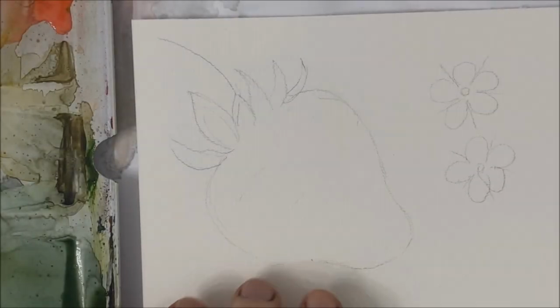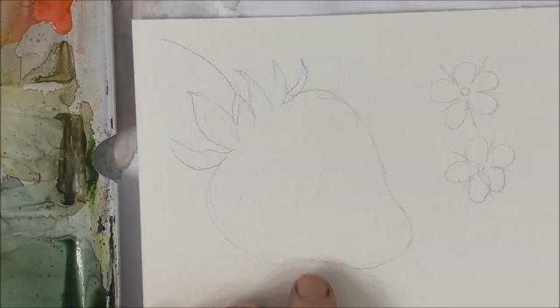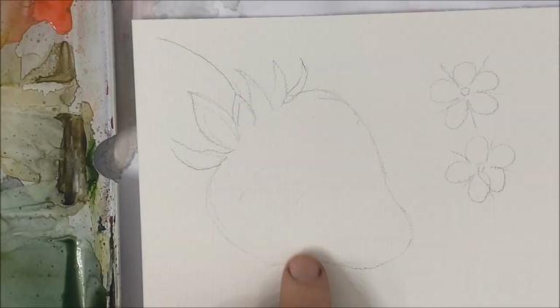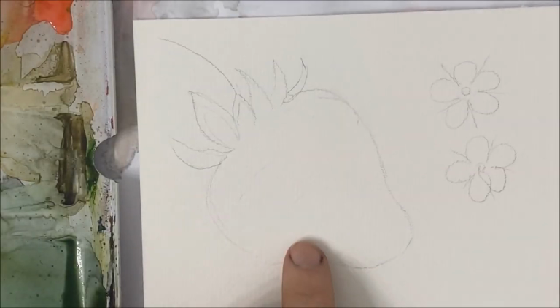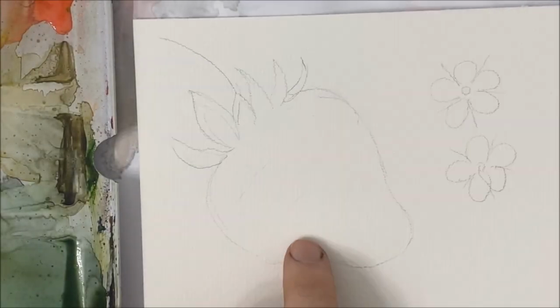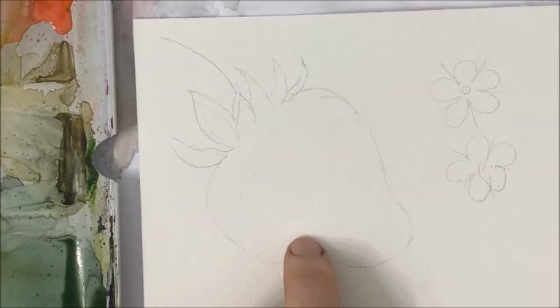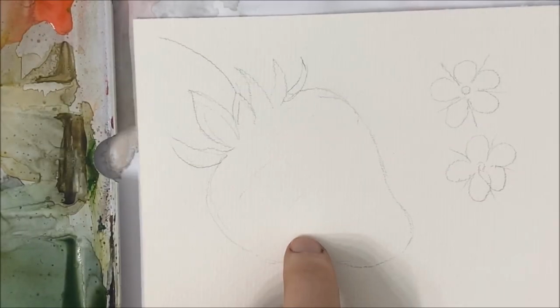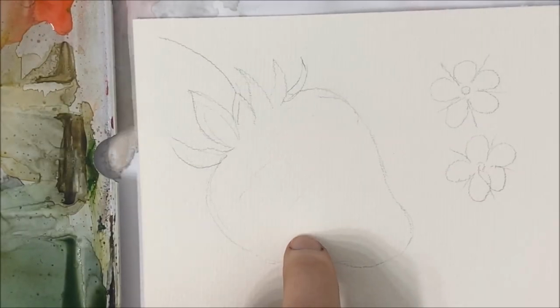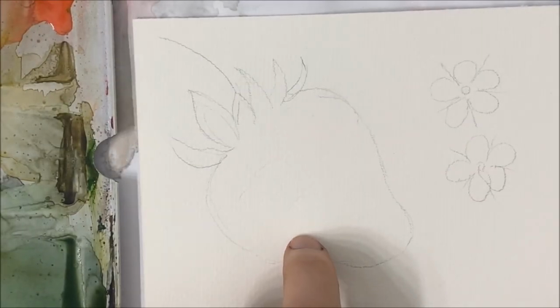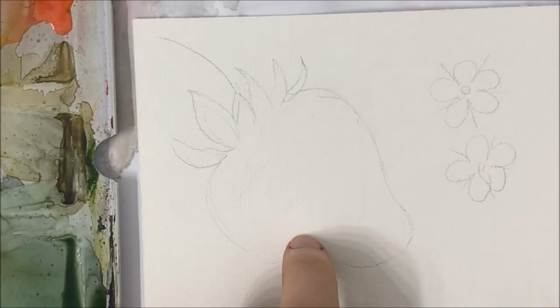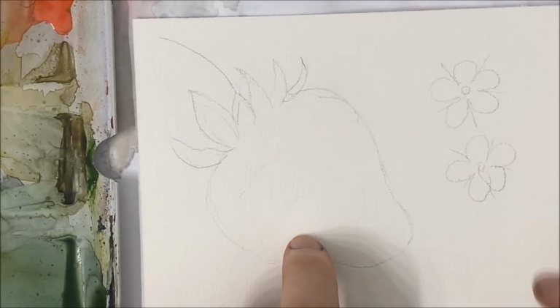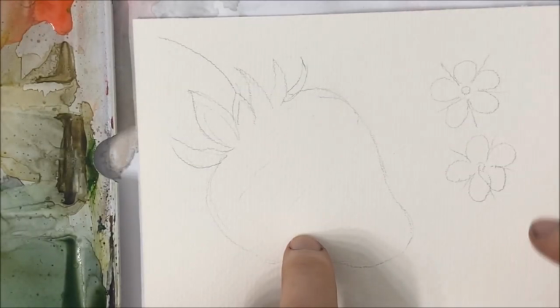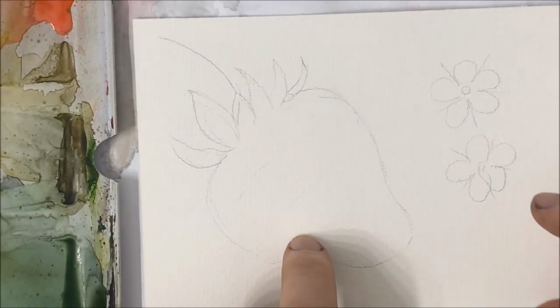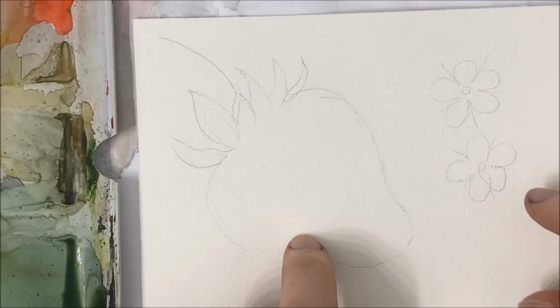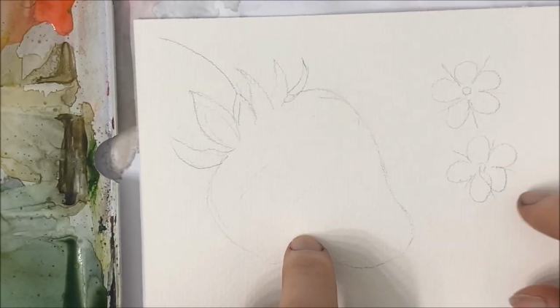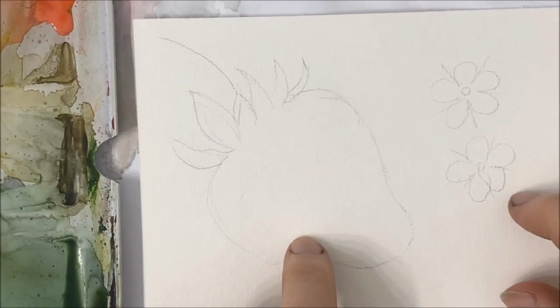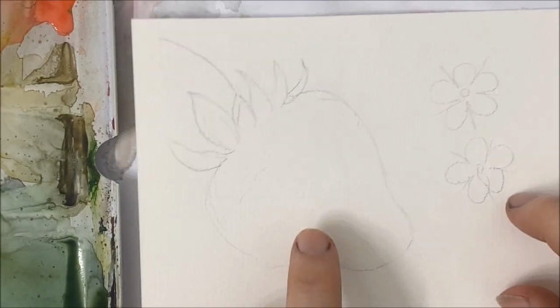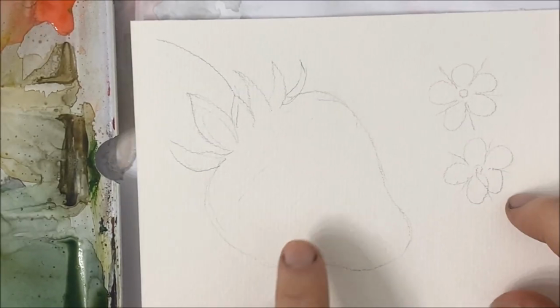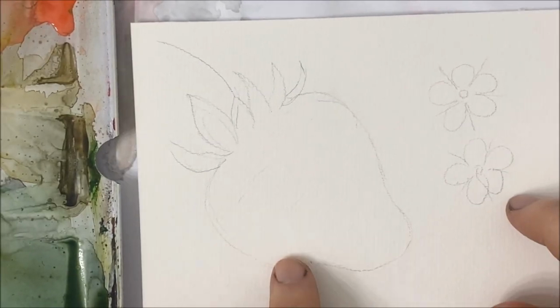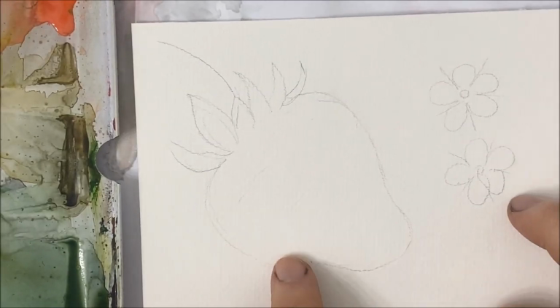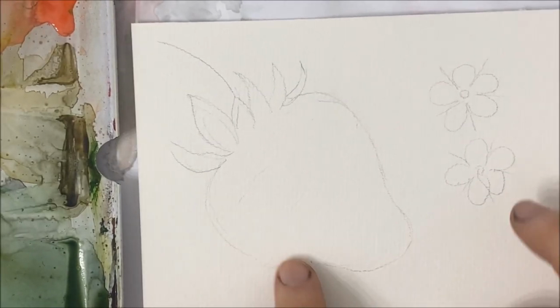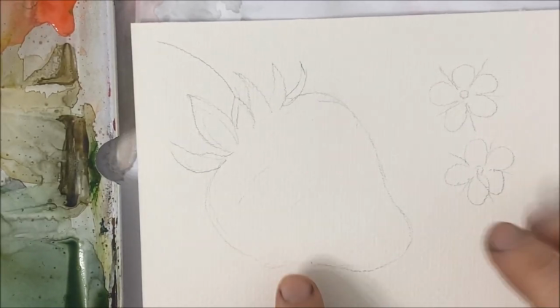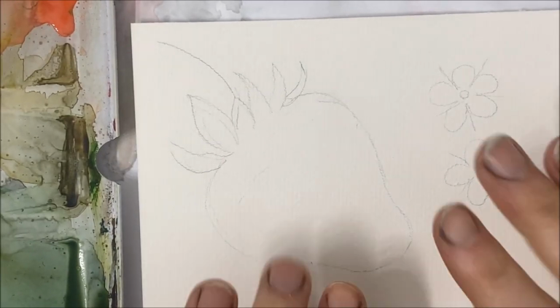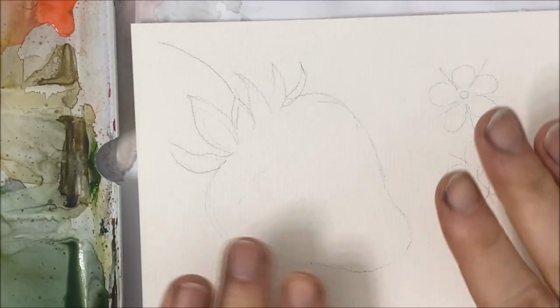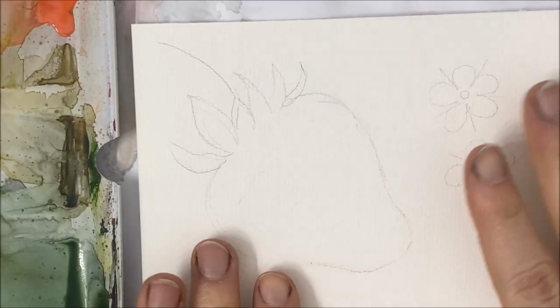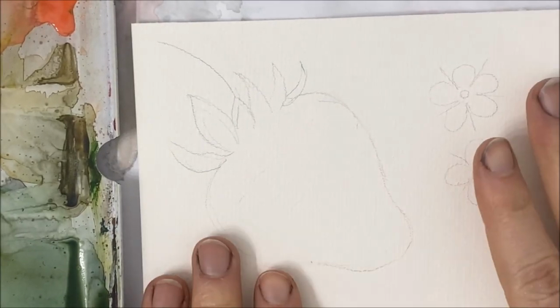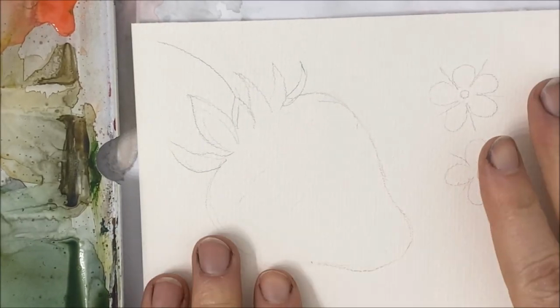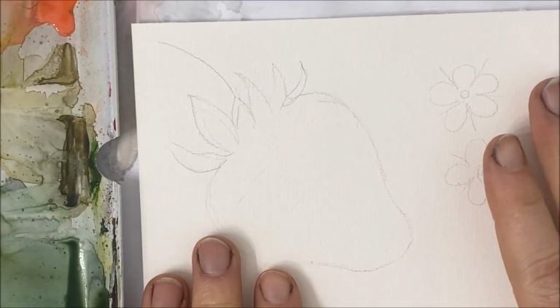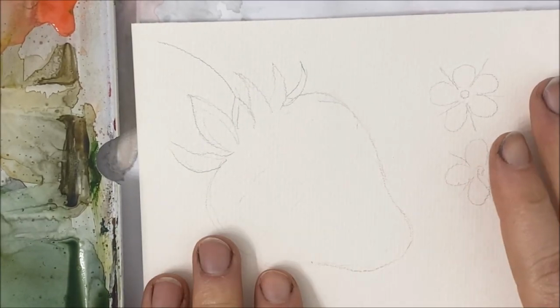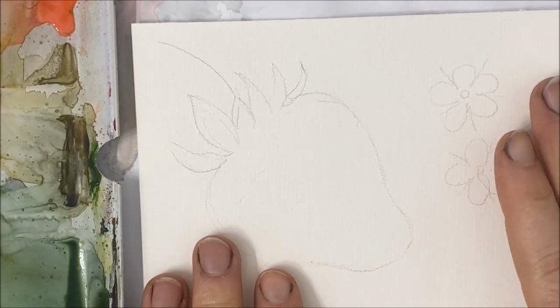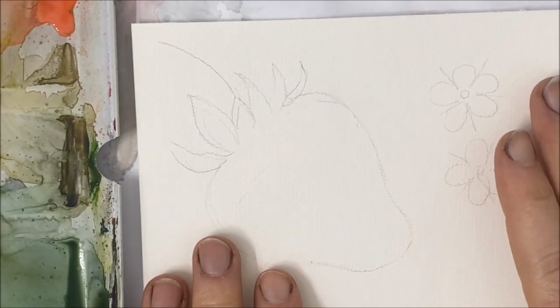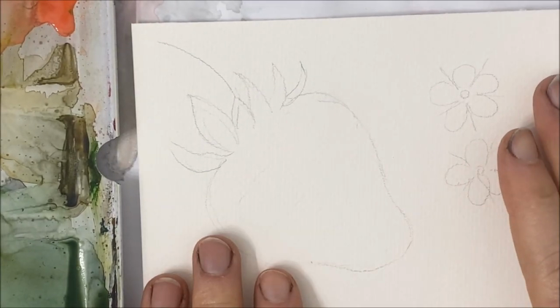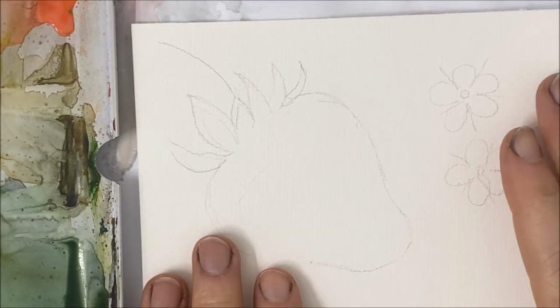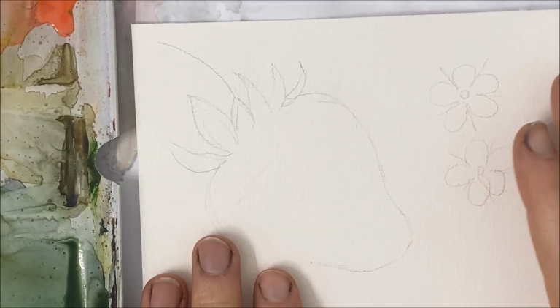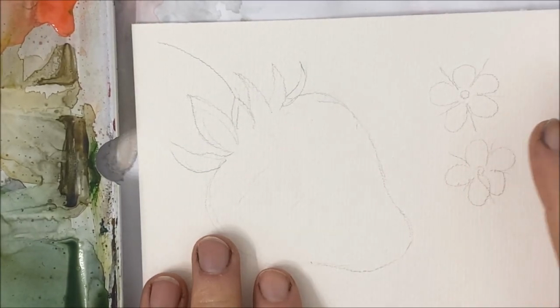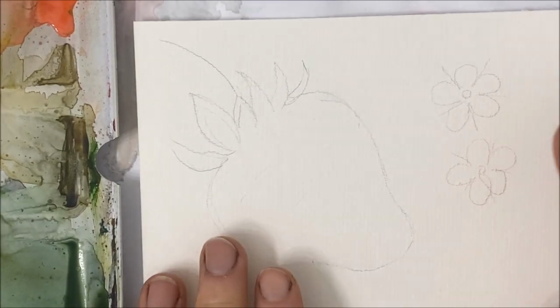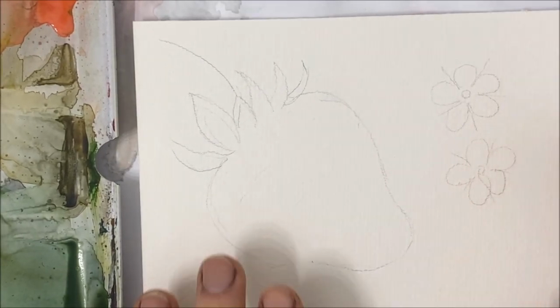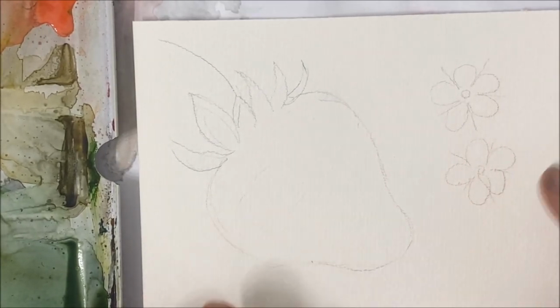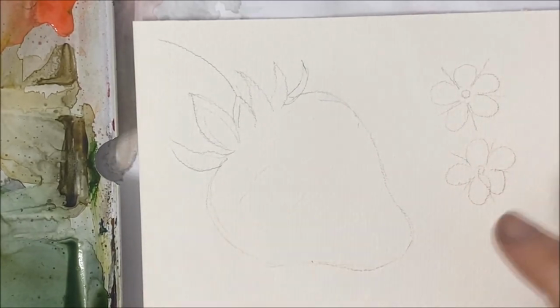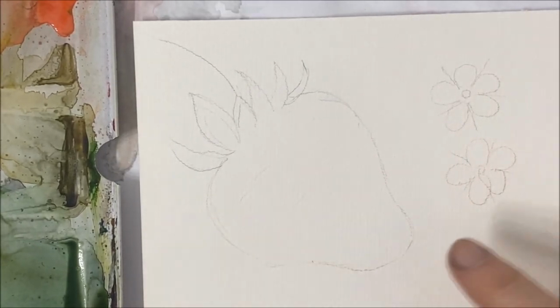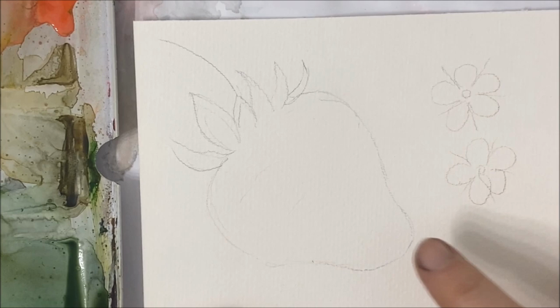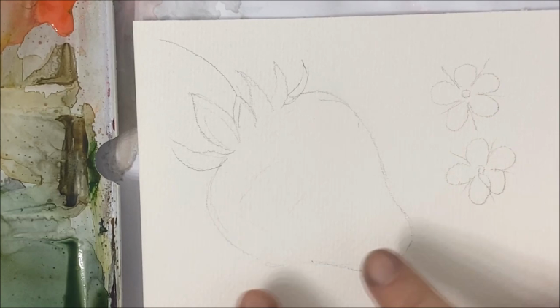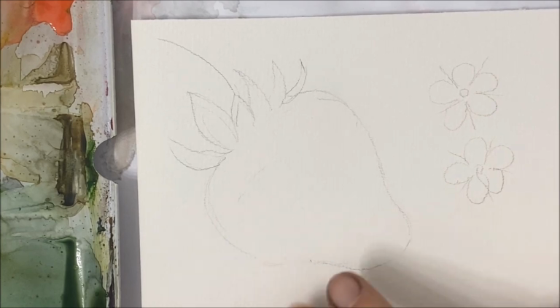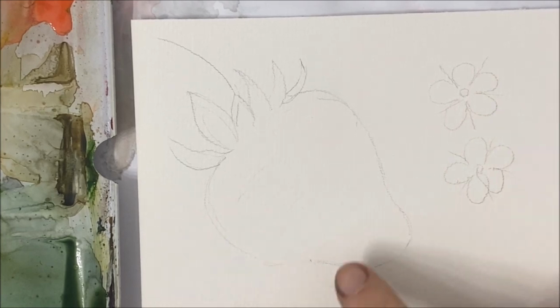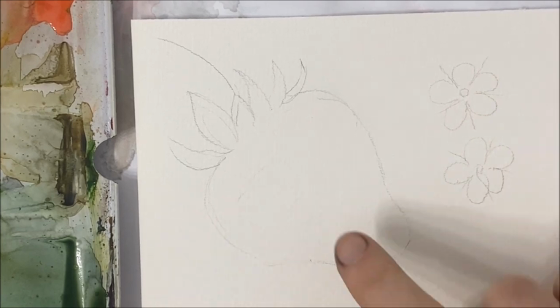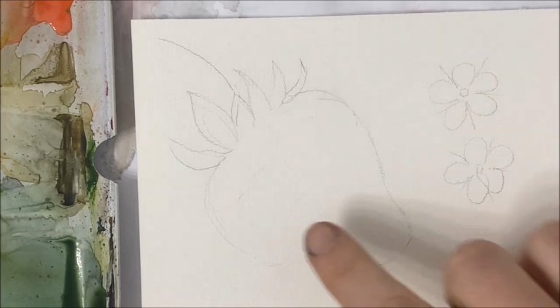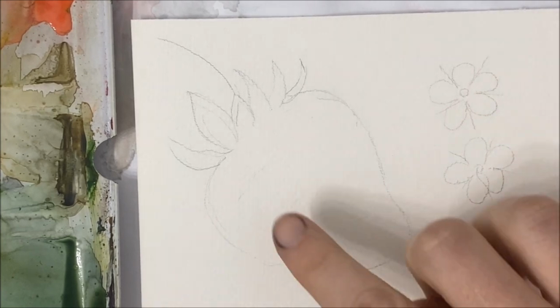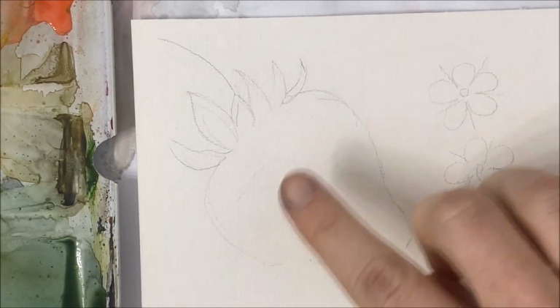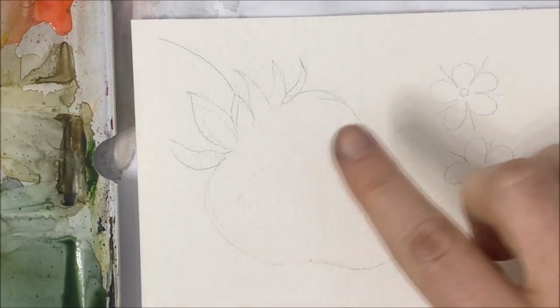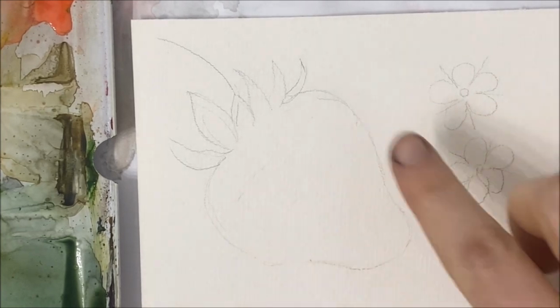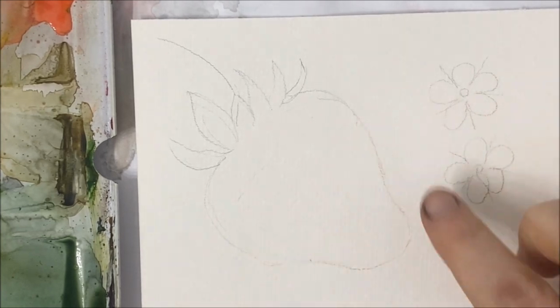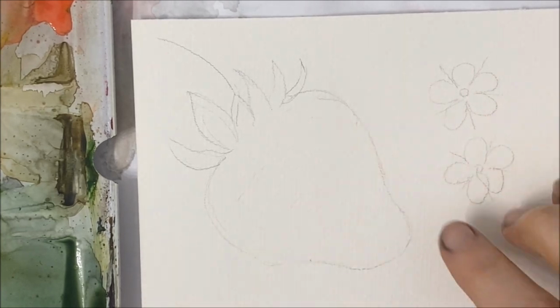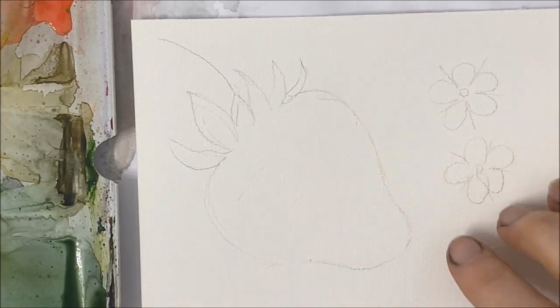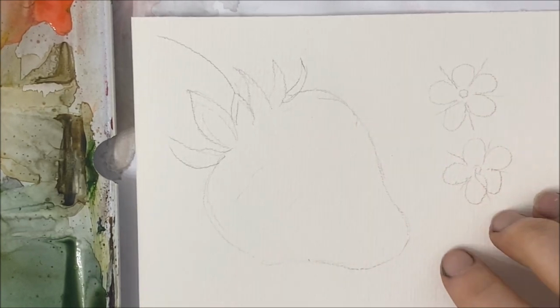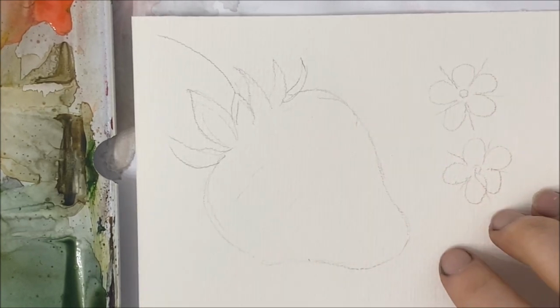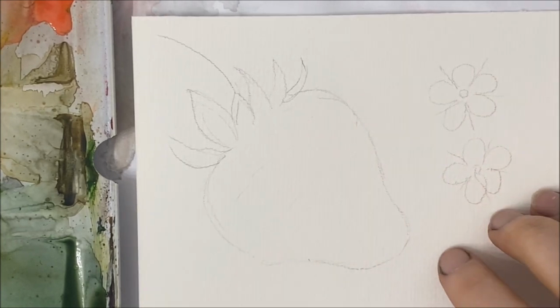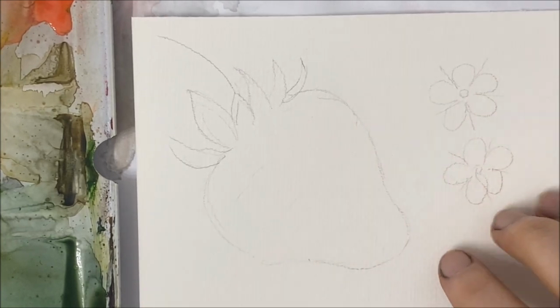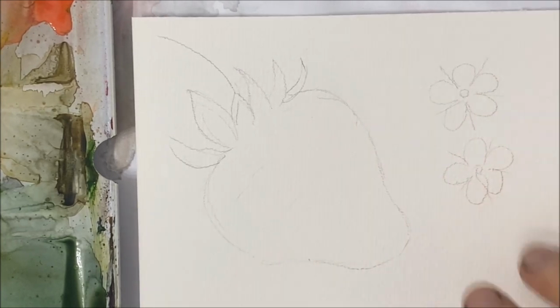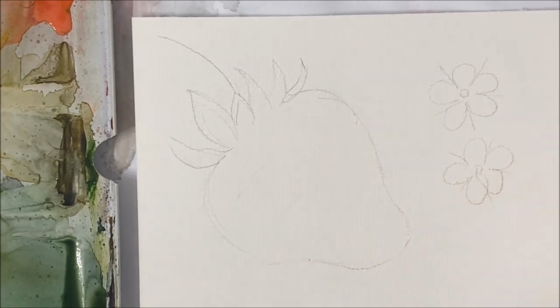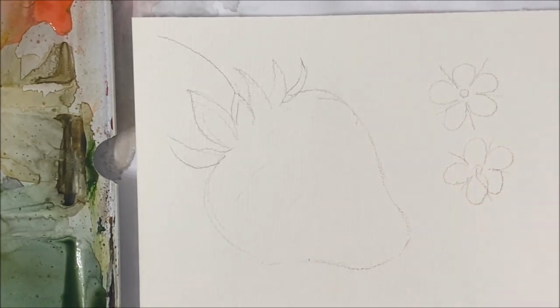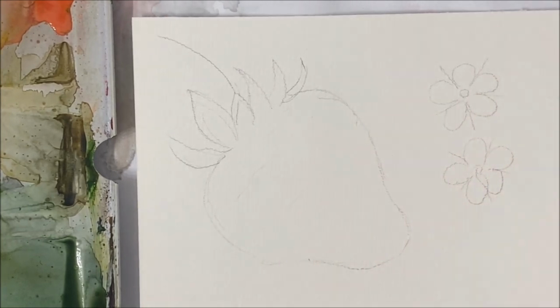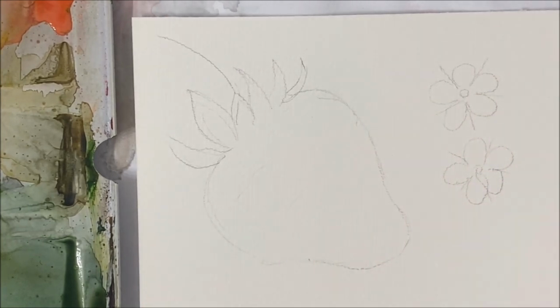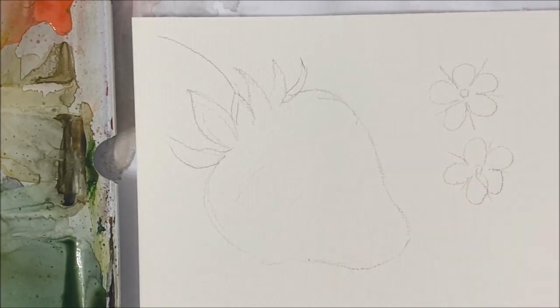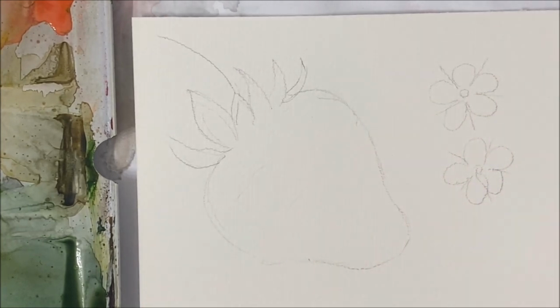Hello everybody, welcome to another watercolor tutorial. We're going to be painting a strawberry today.